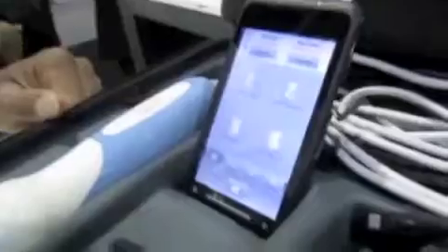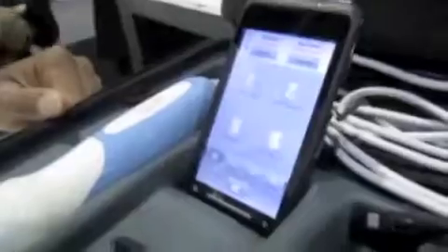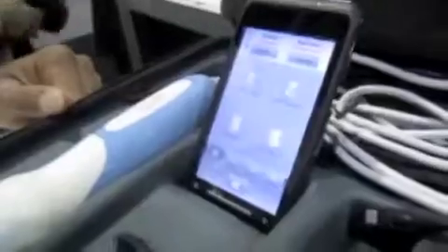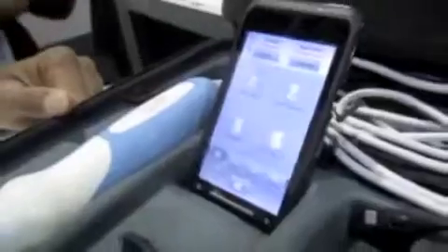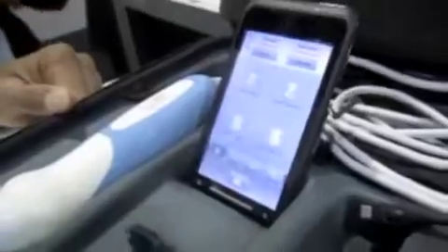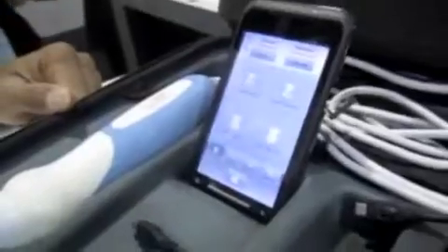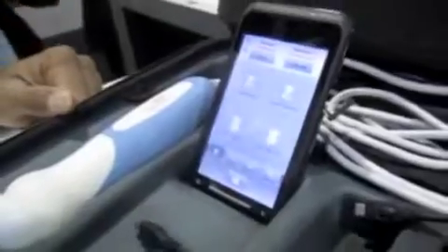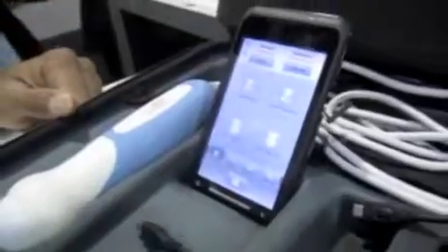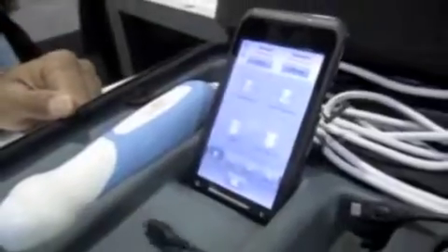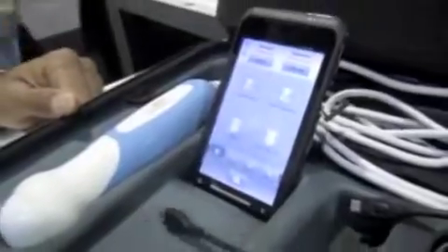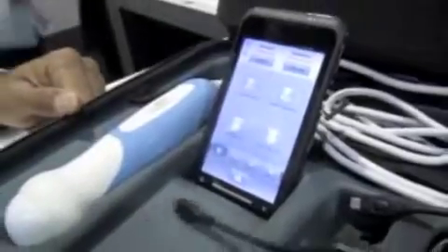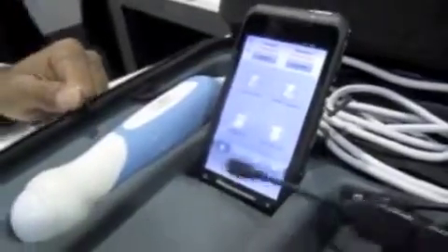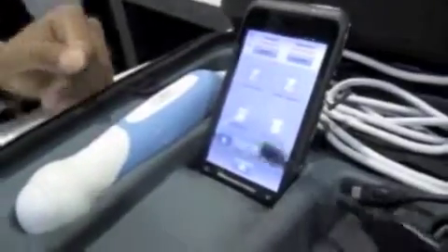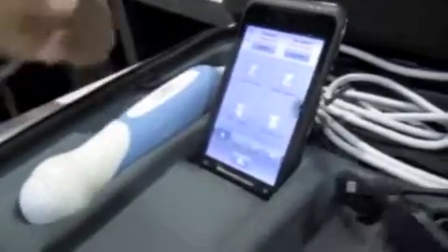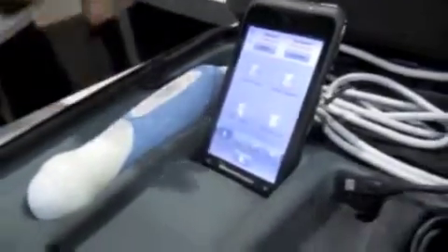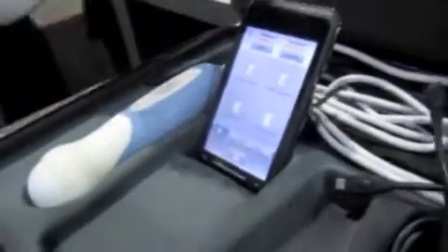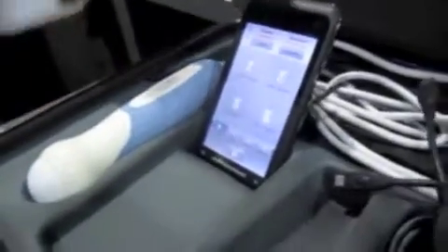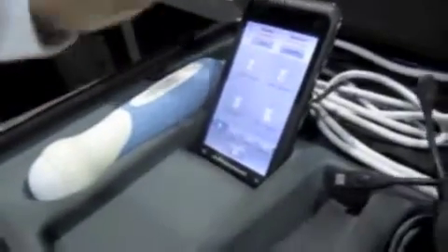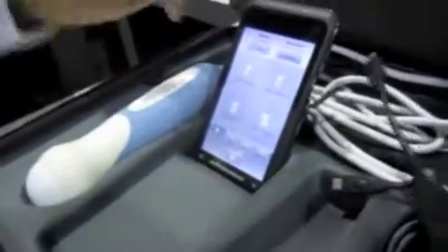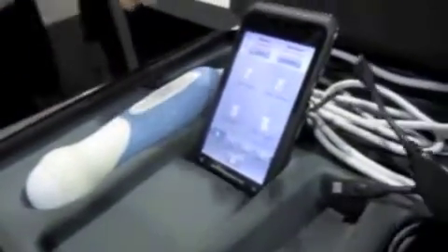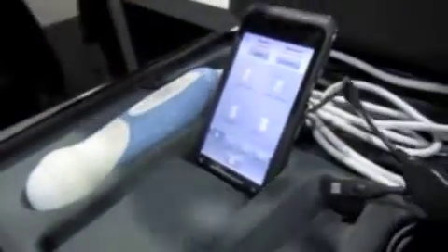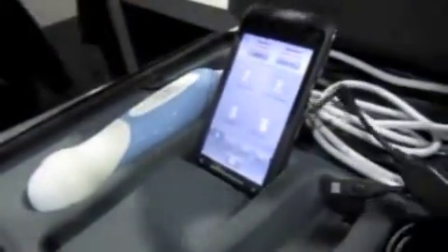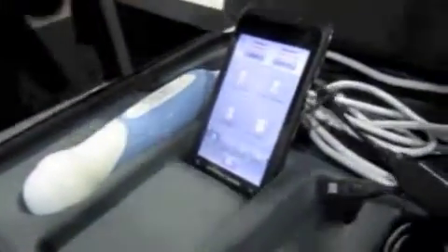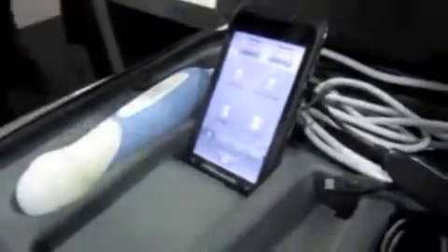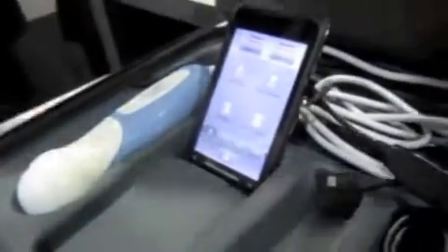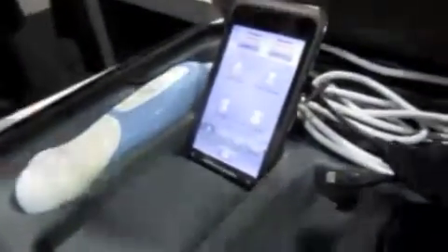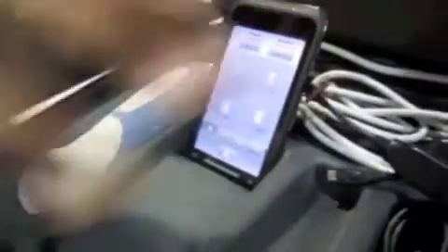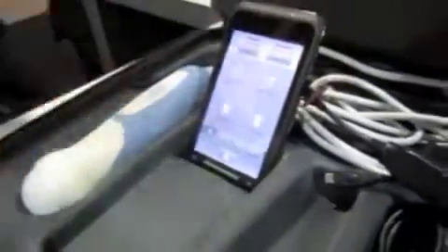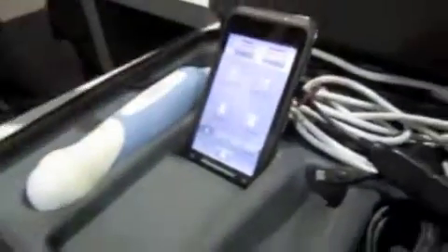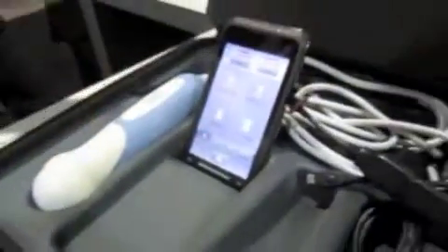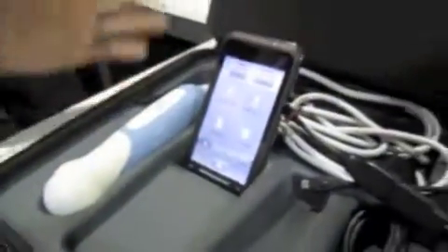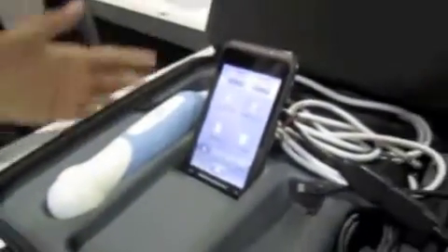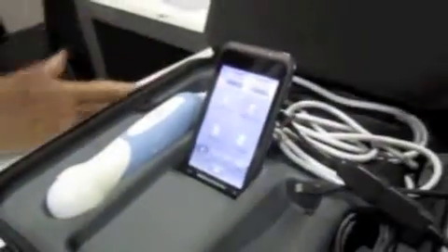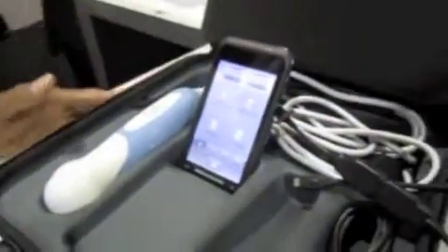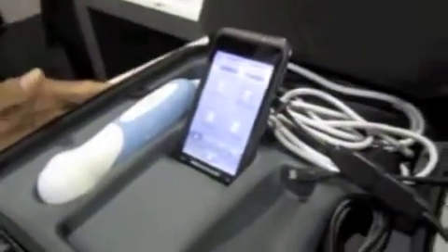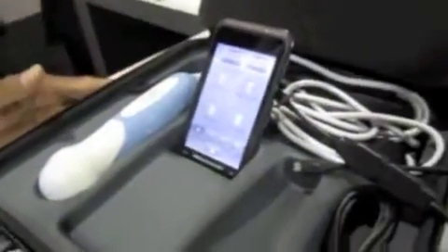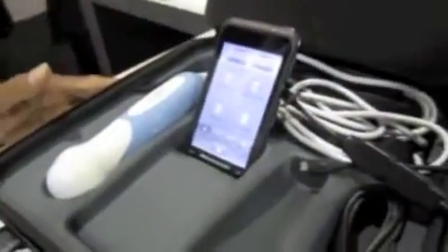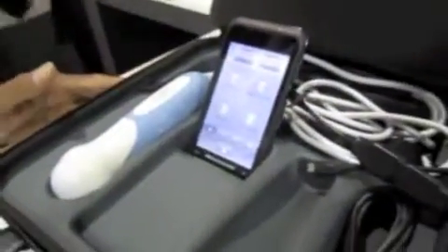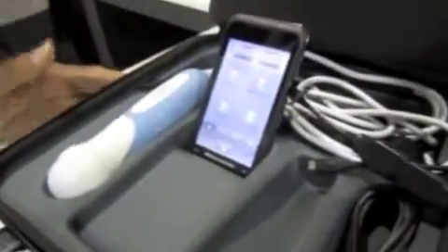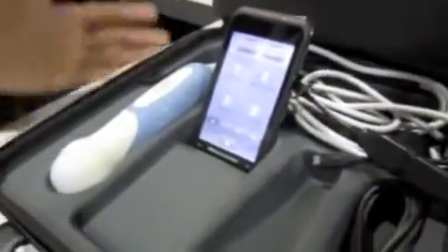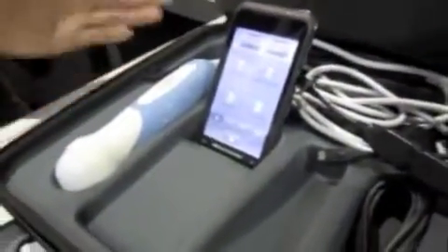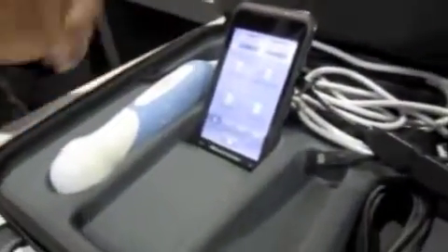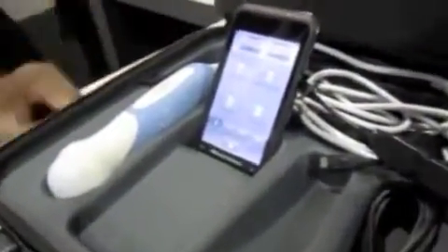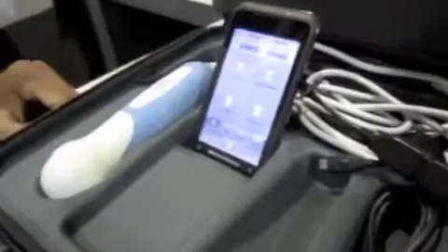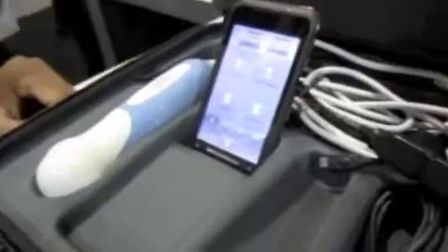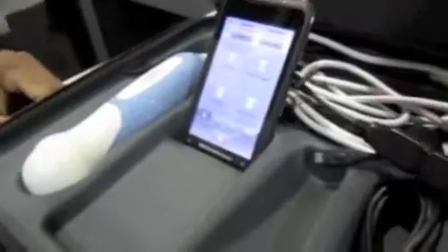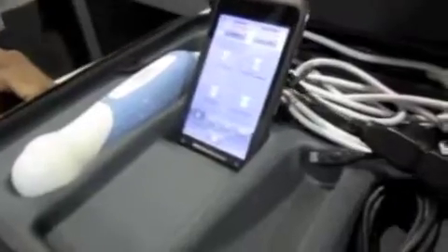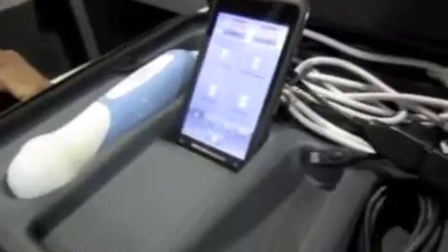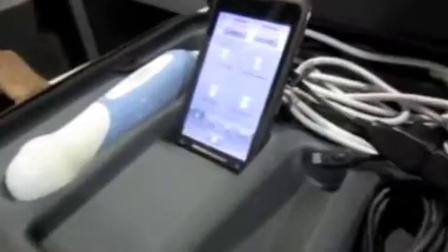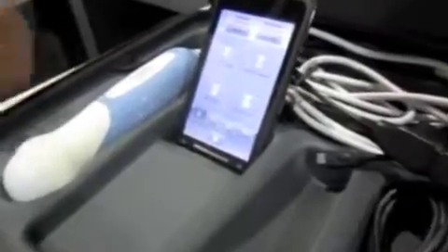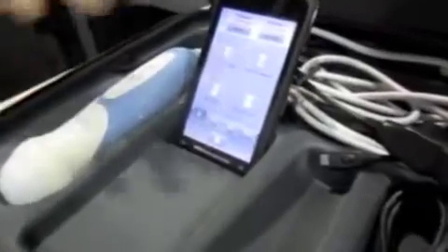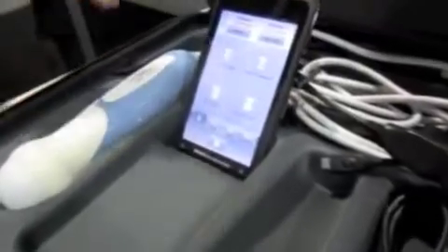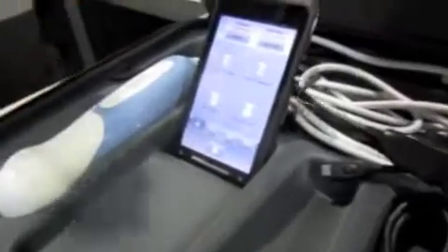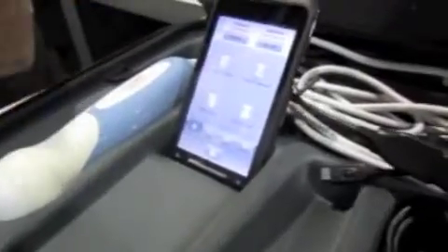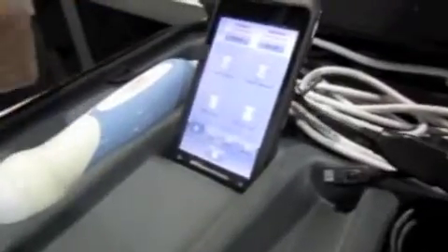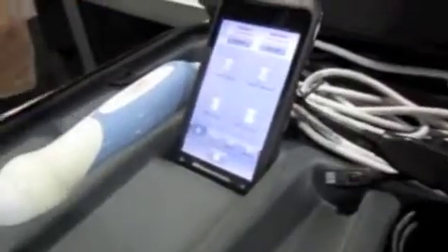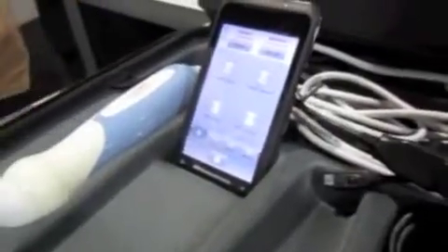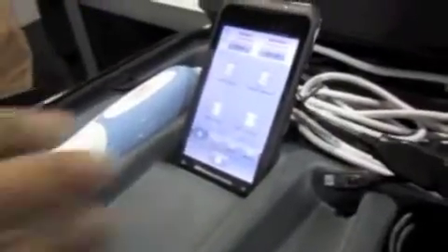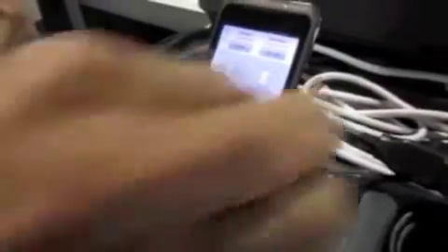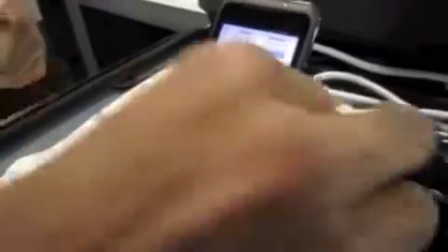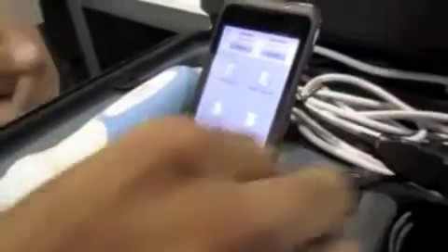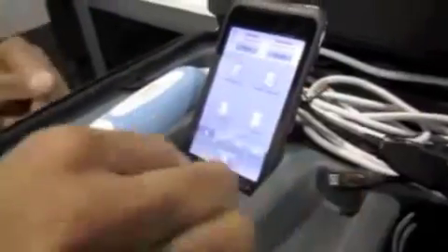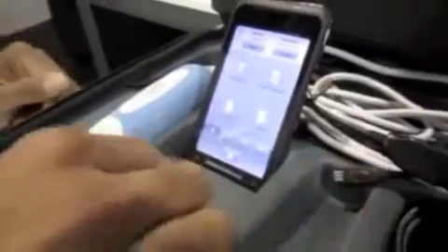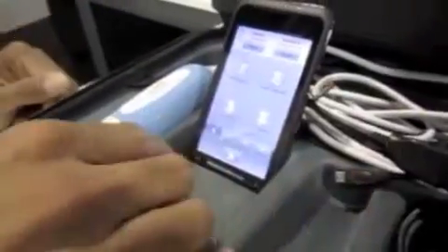The ultrasound system — you essentially get this case, which is what you get when you buy the device. As you can see, it's really portable, really small.